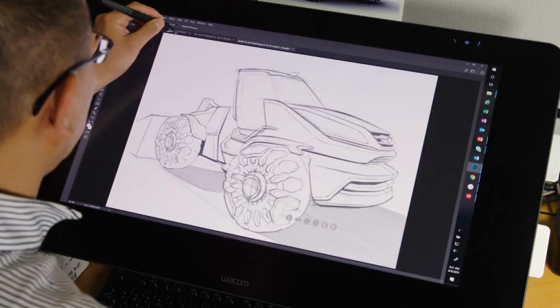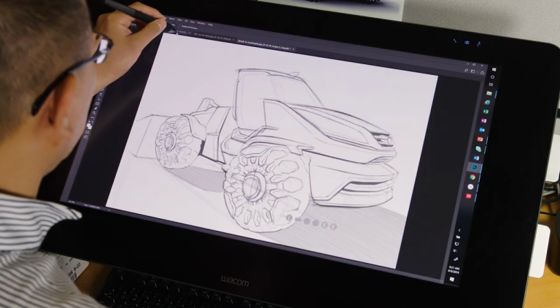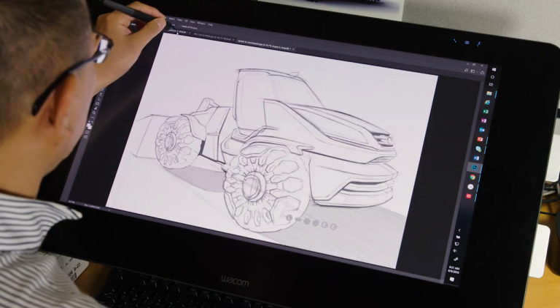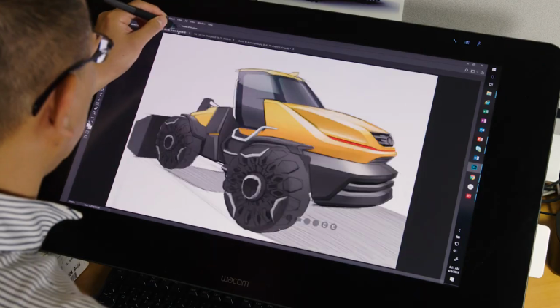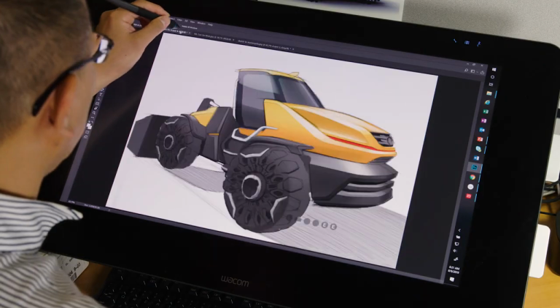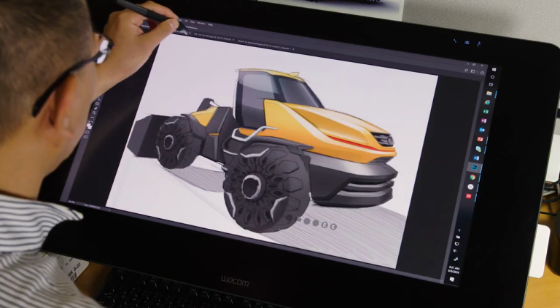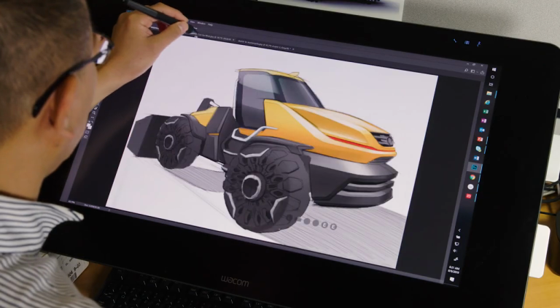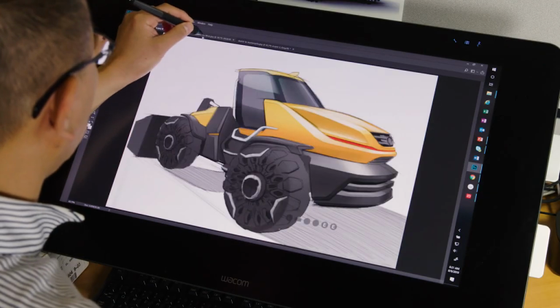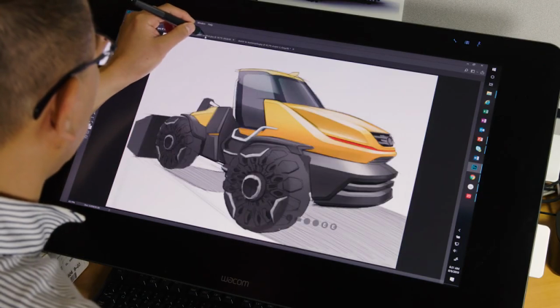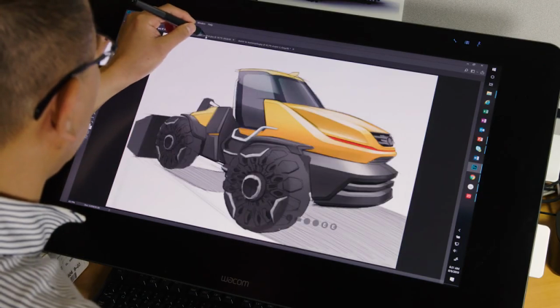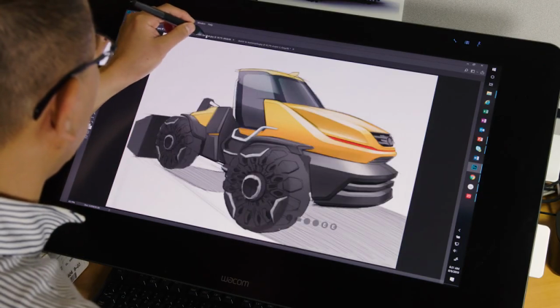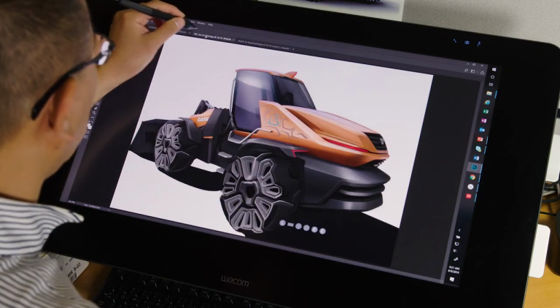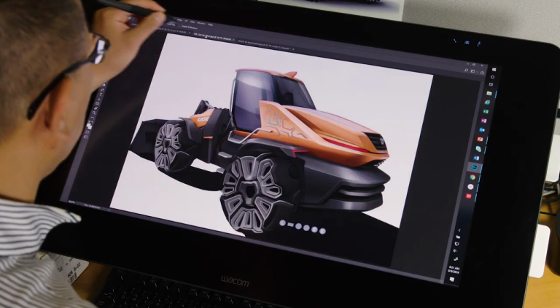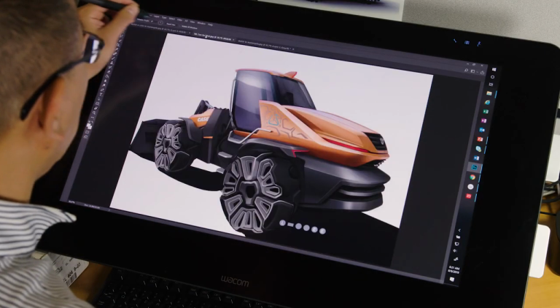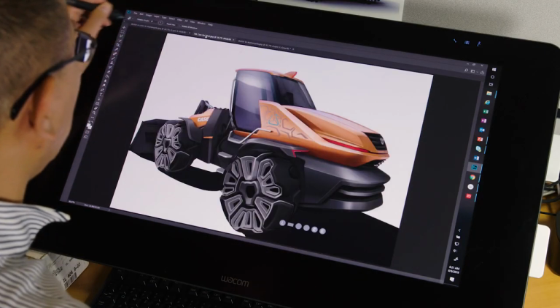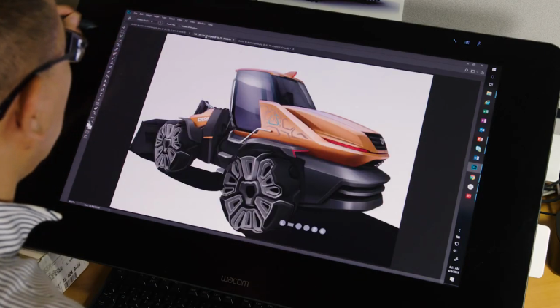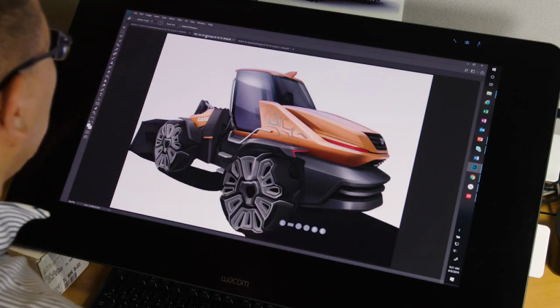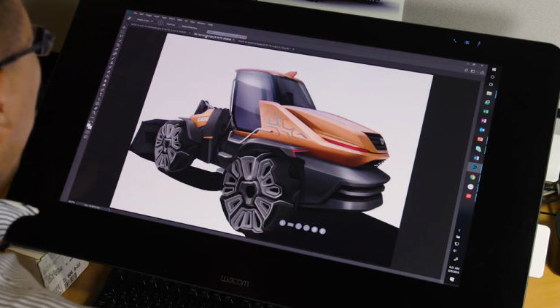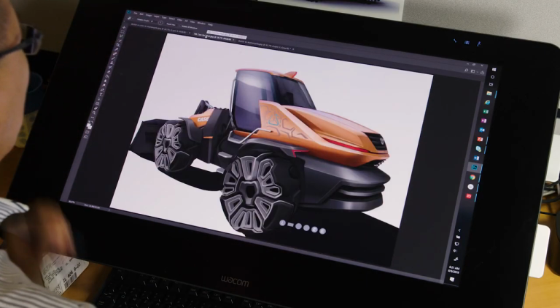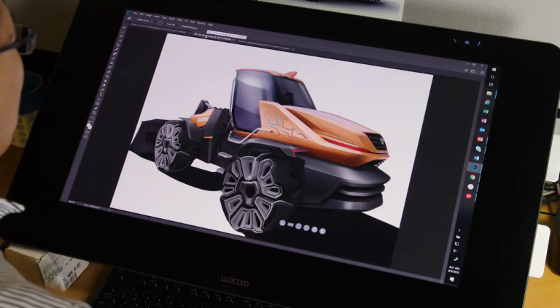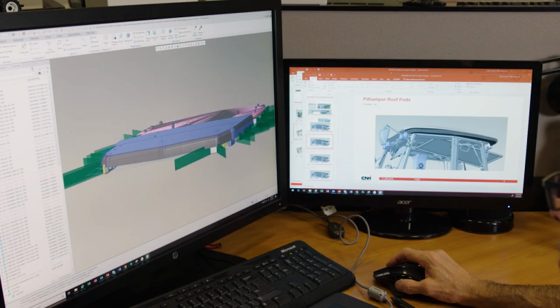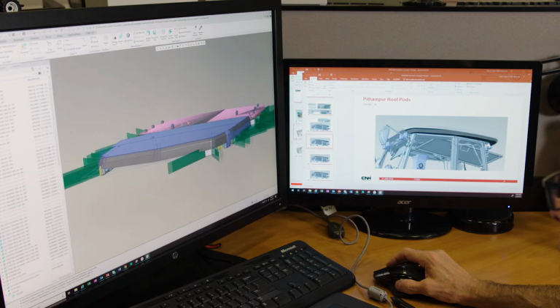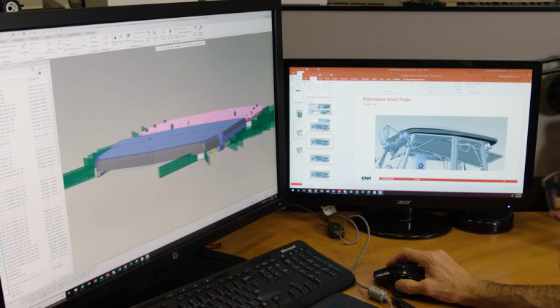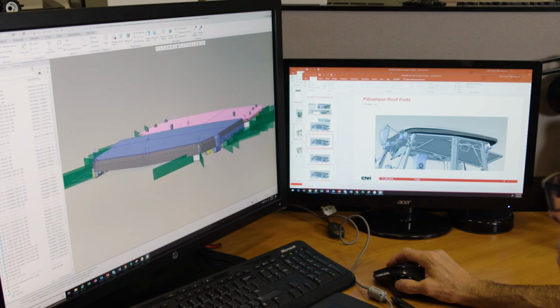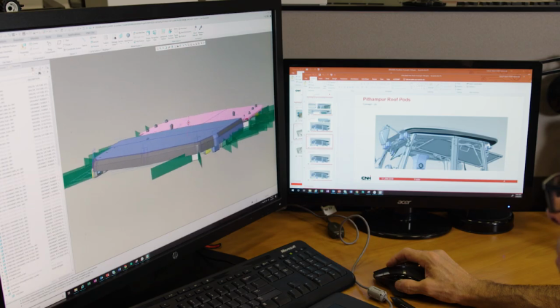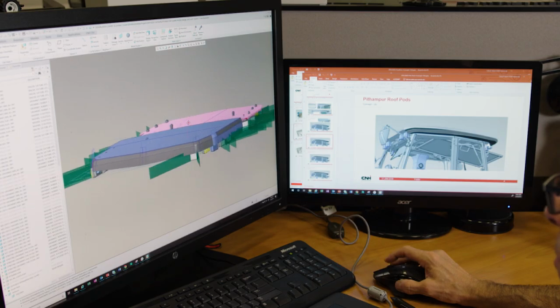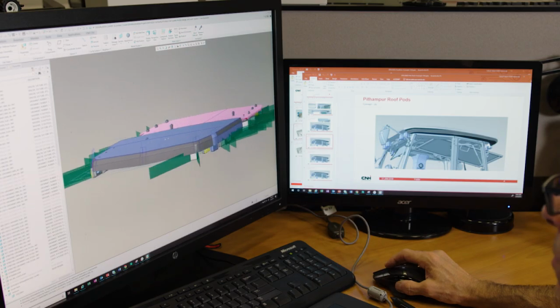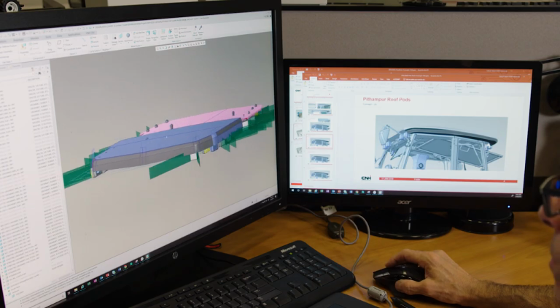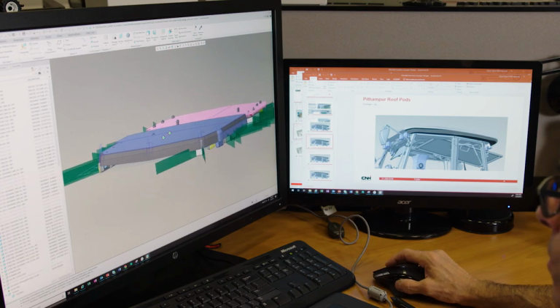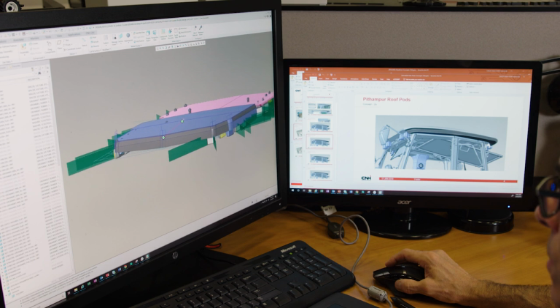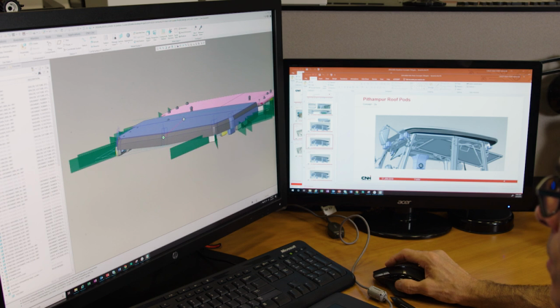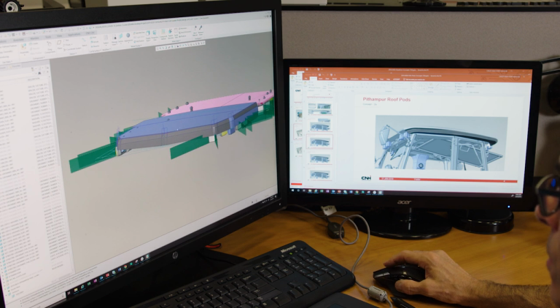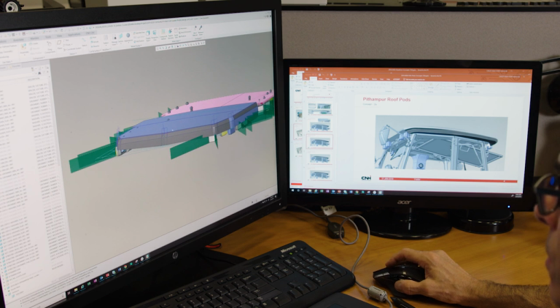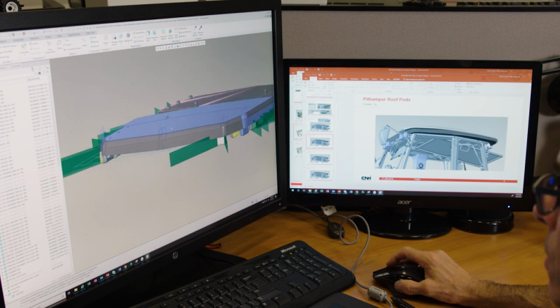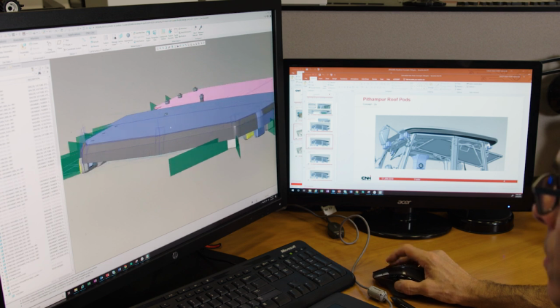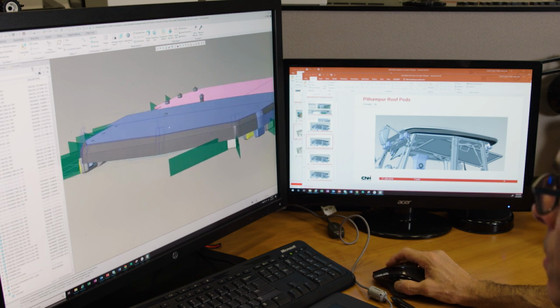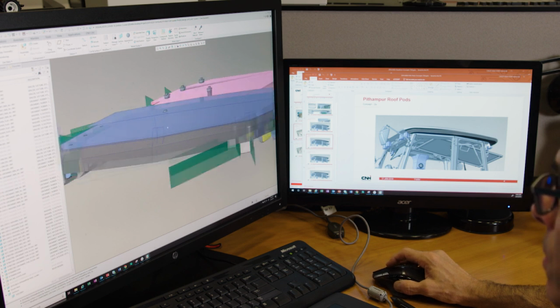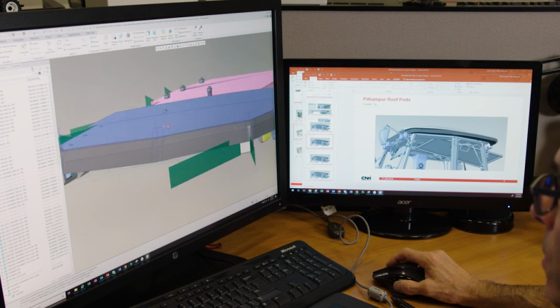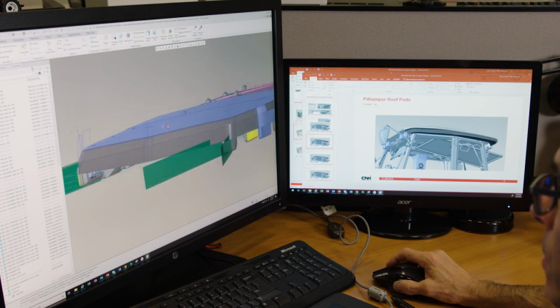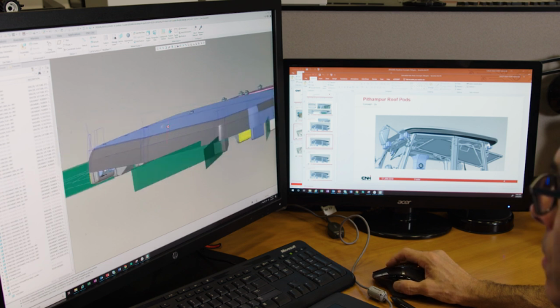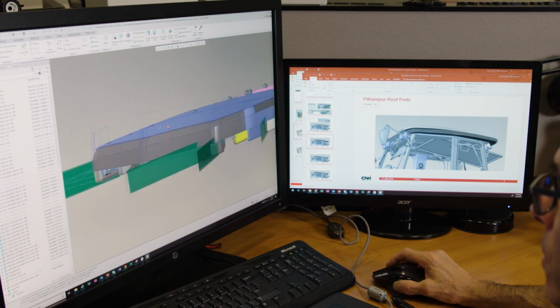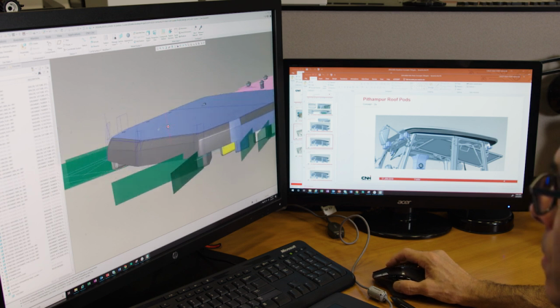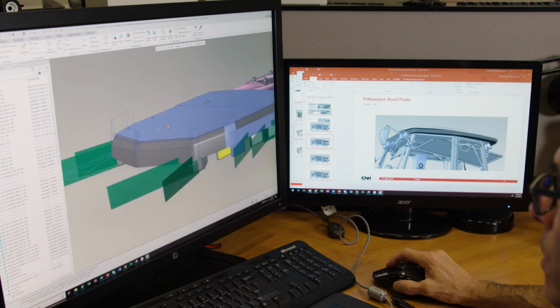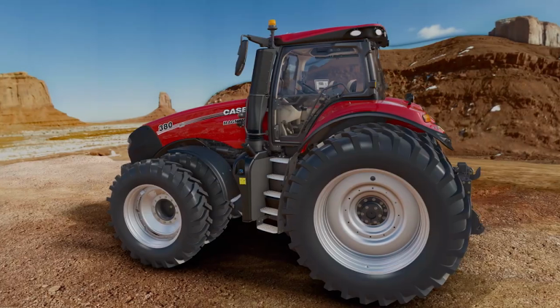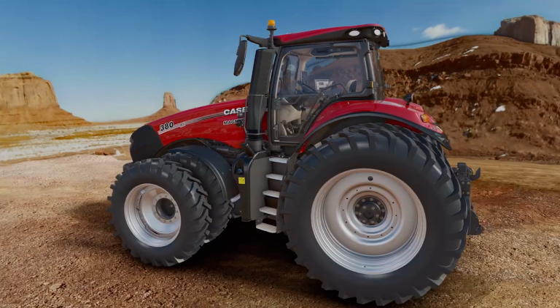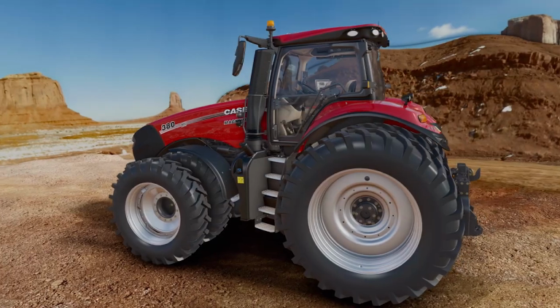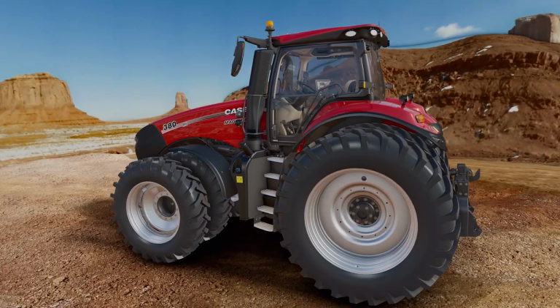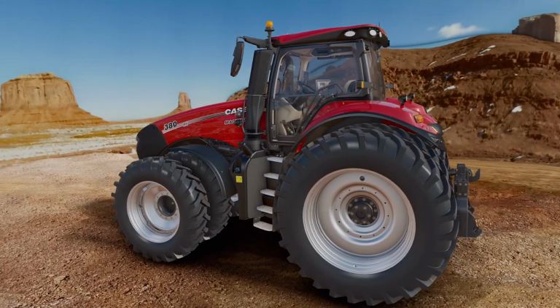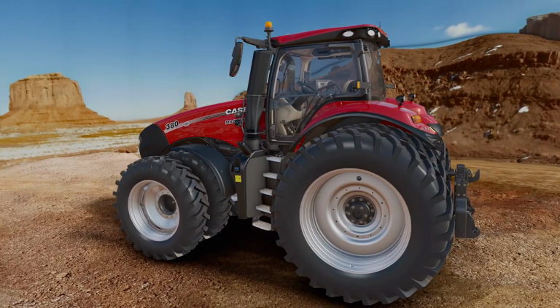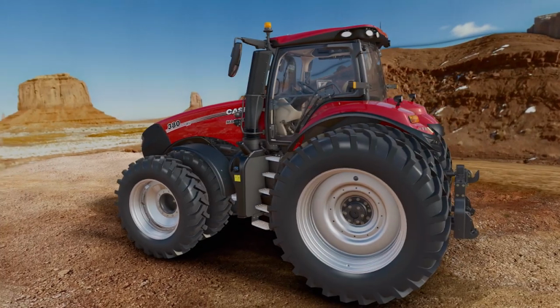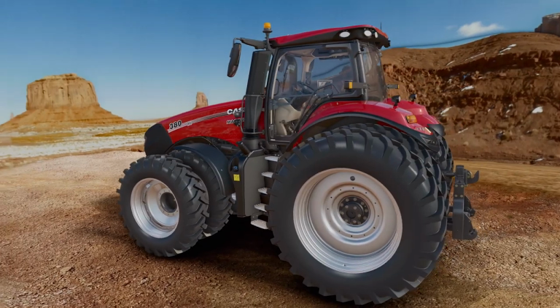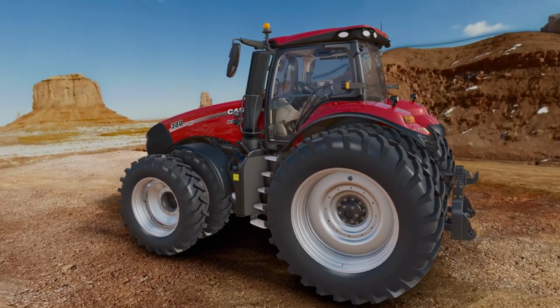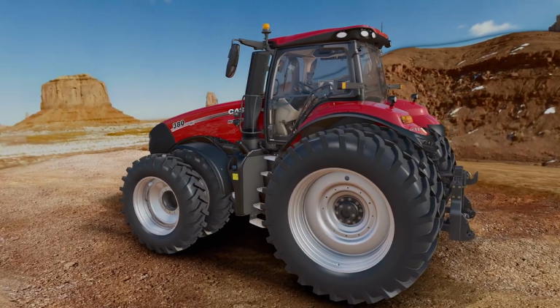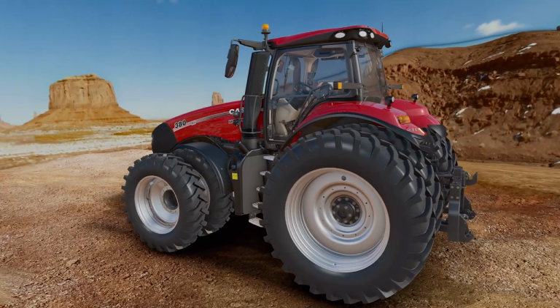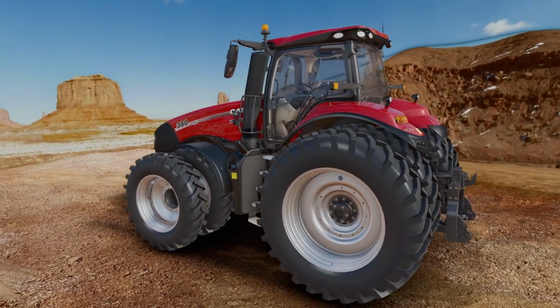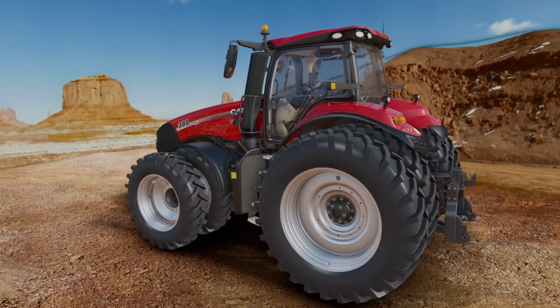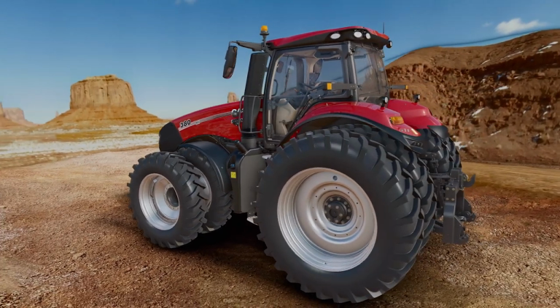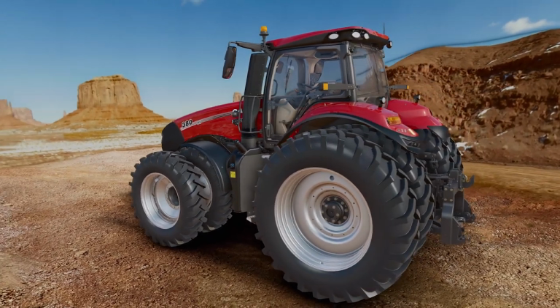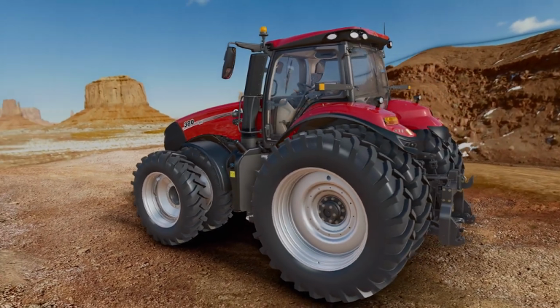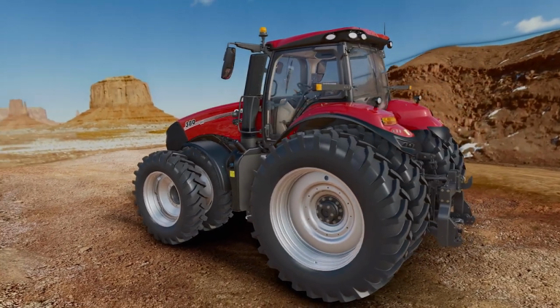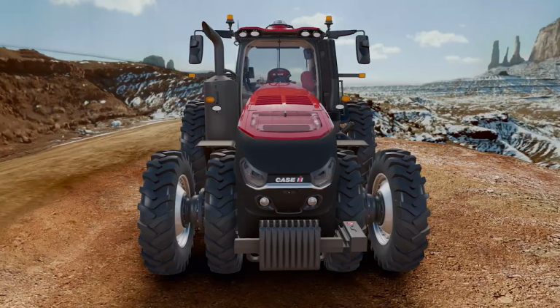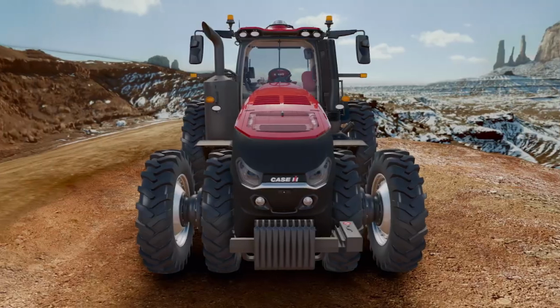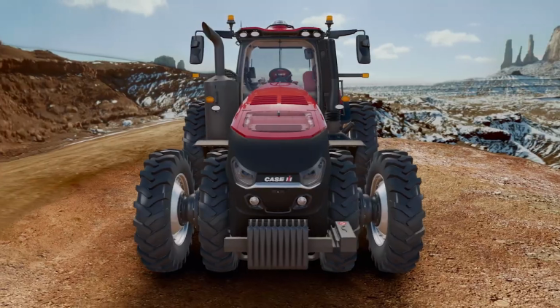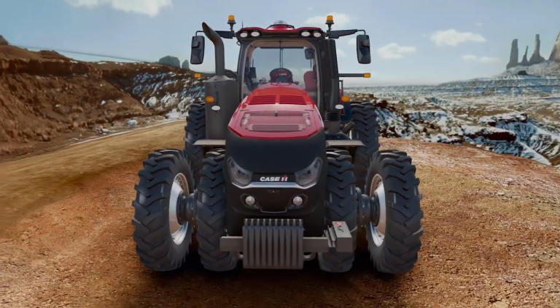then we move on to photorealistic renderings. Eventually we end up with 3D data, which we then turn into a real prototype.